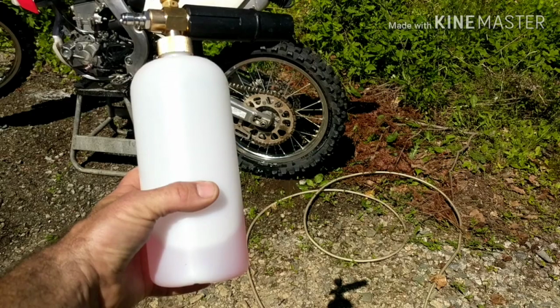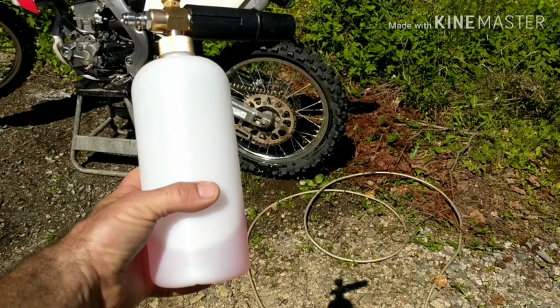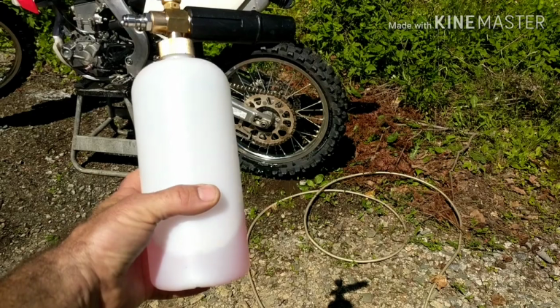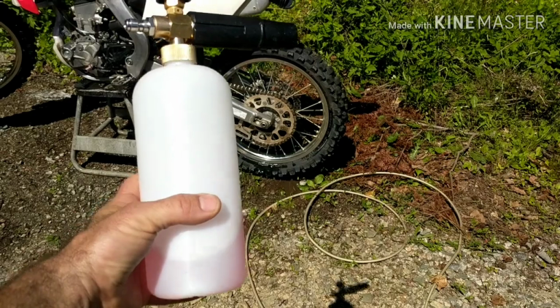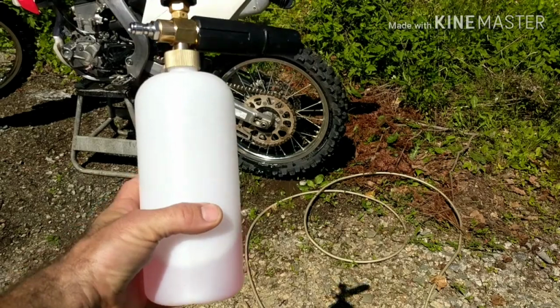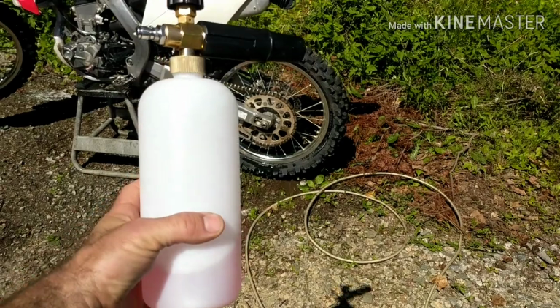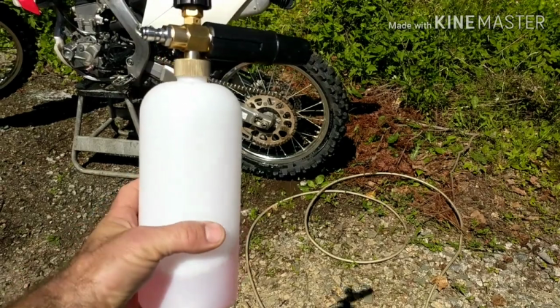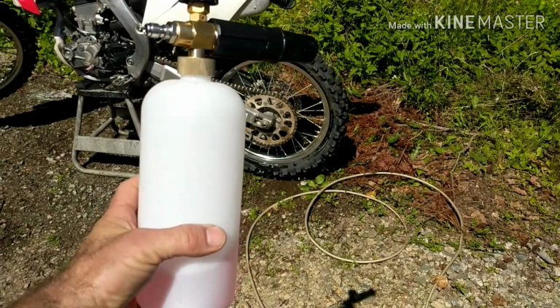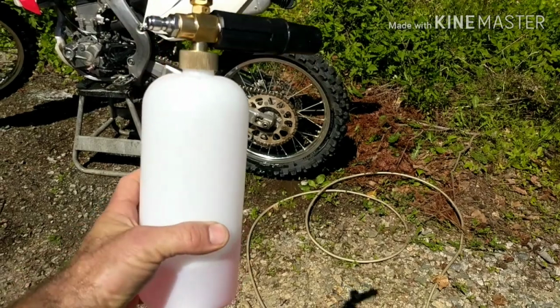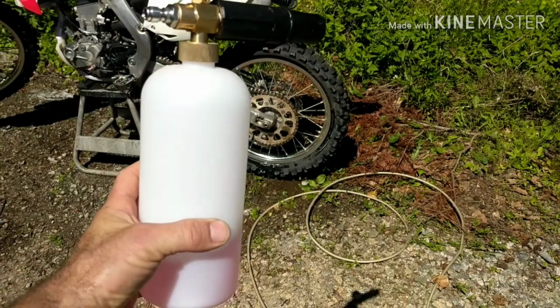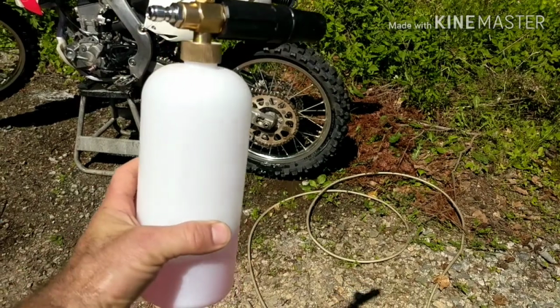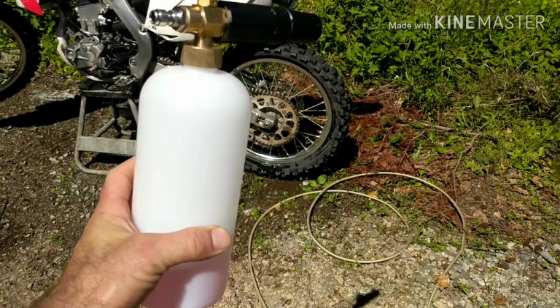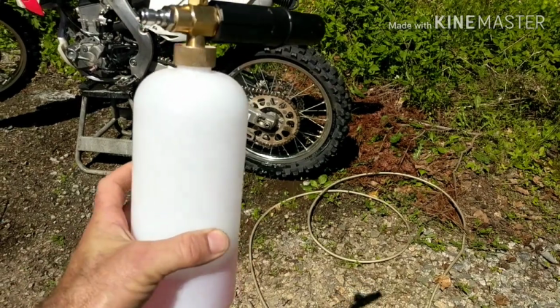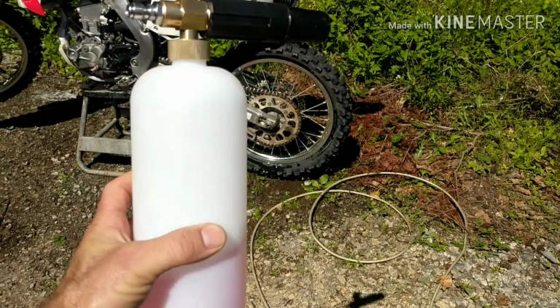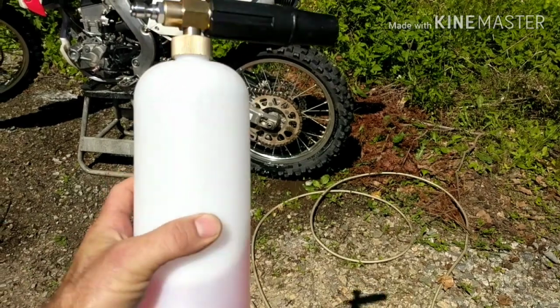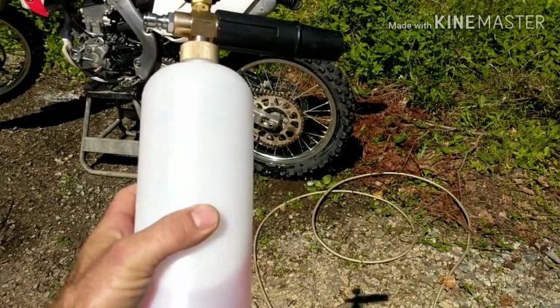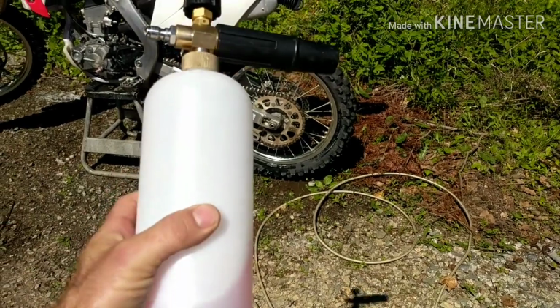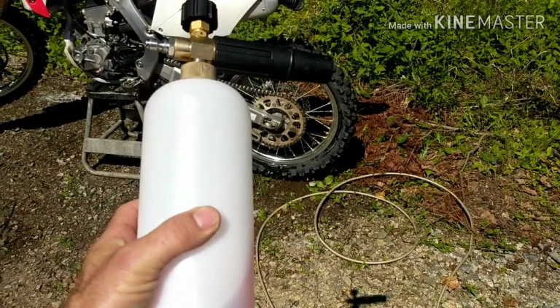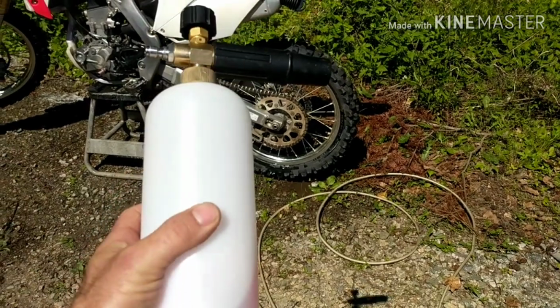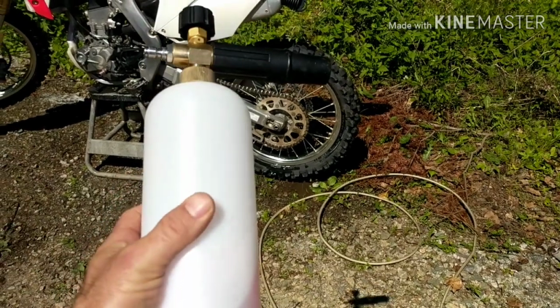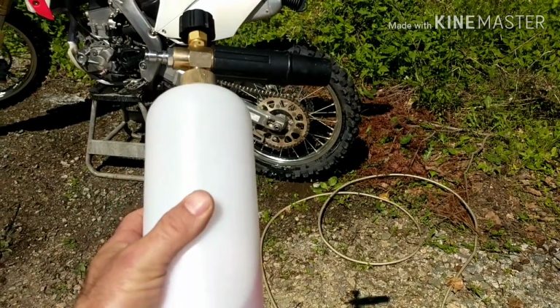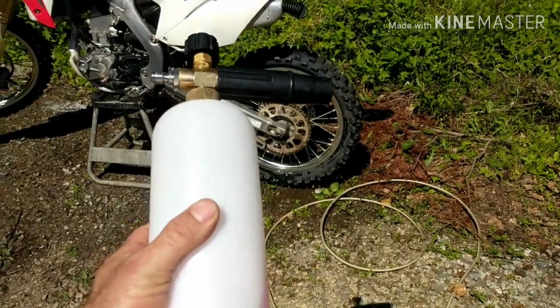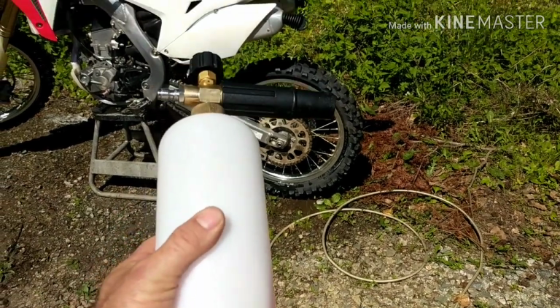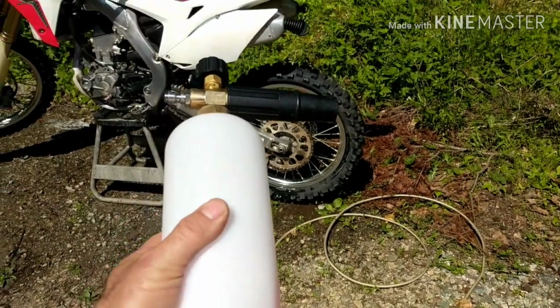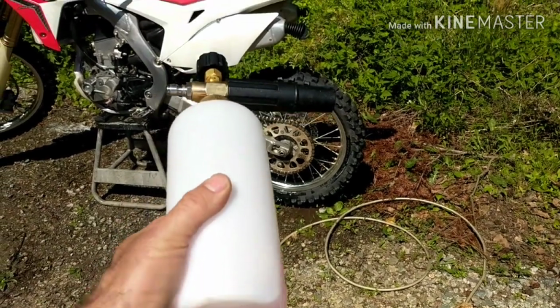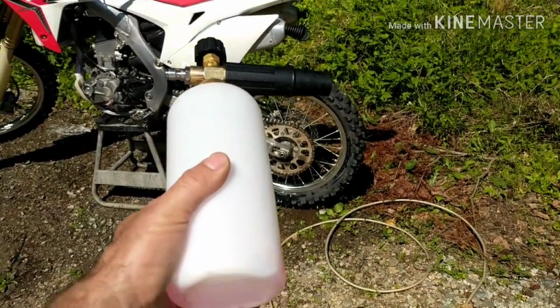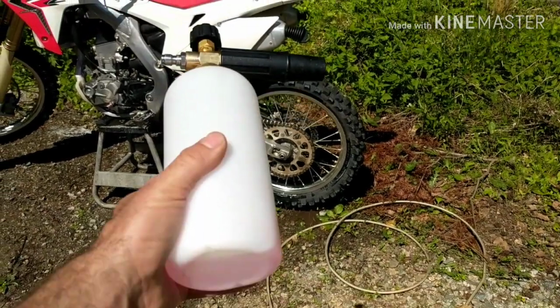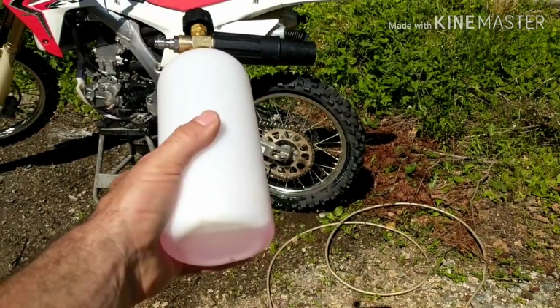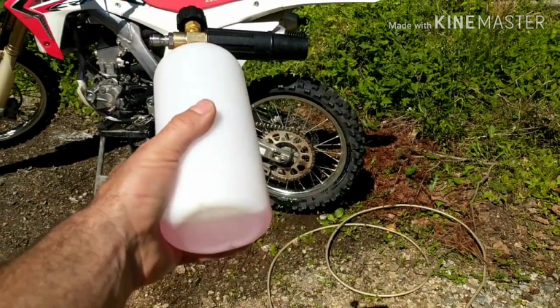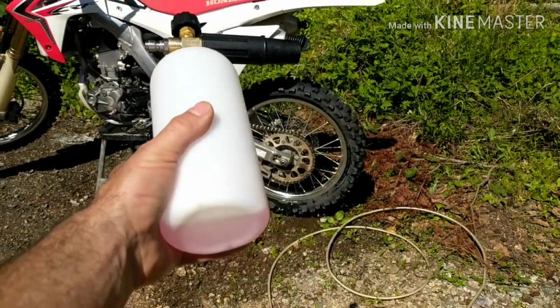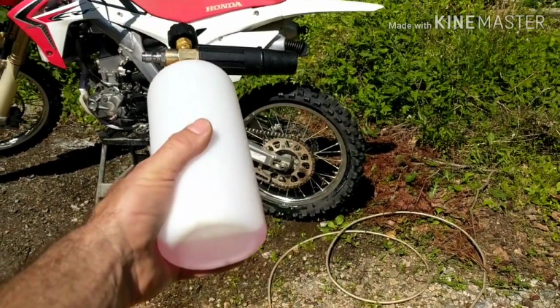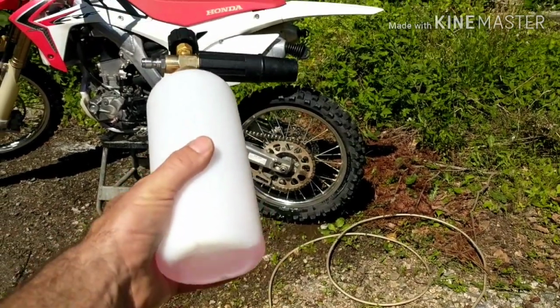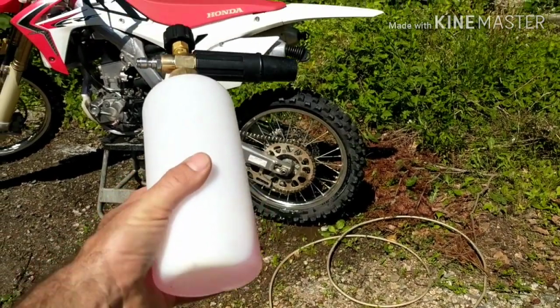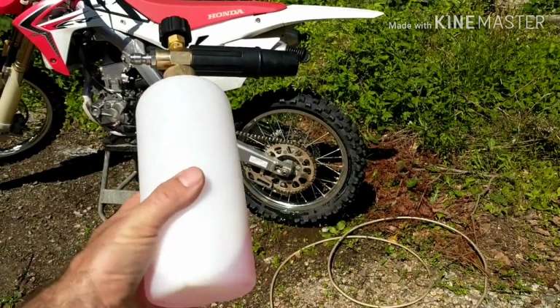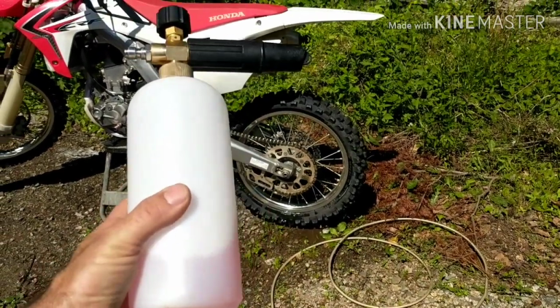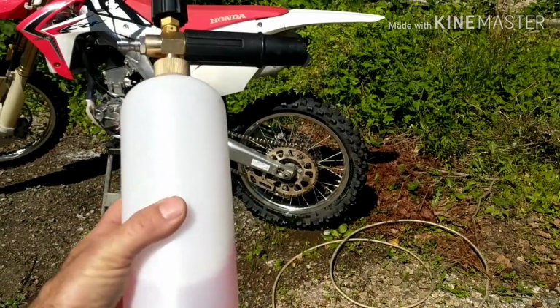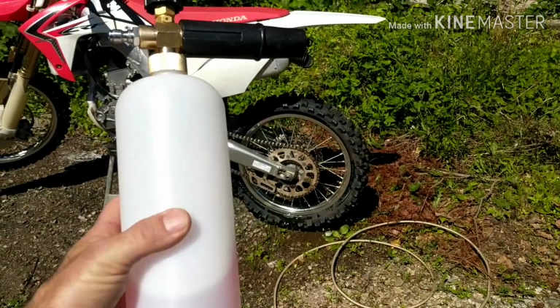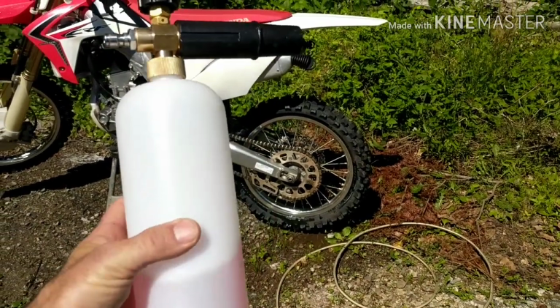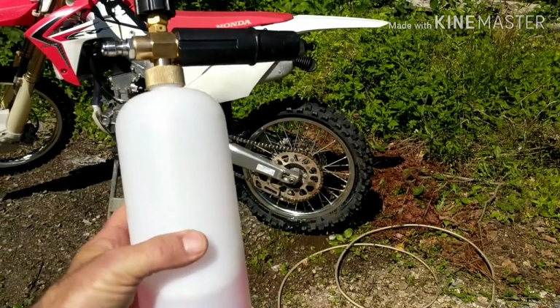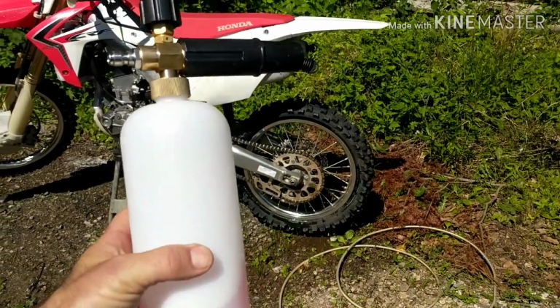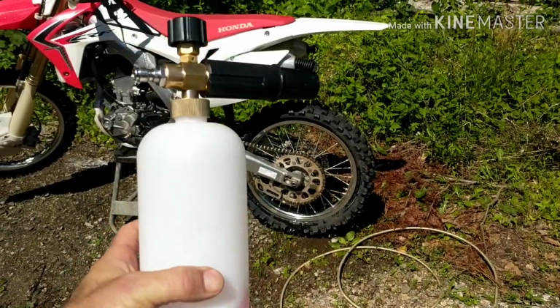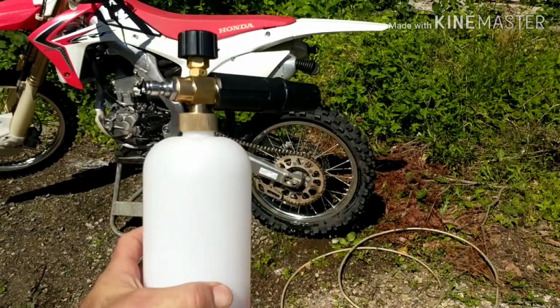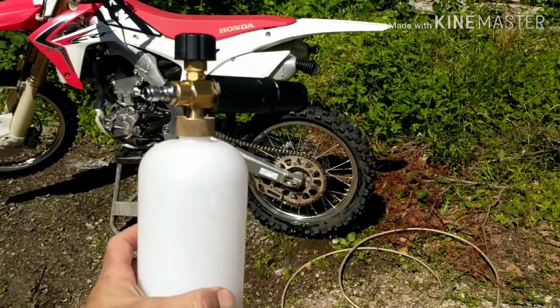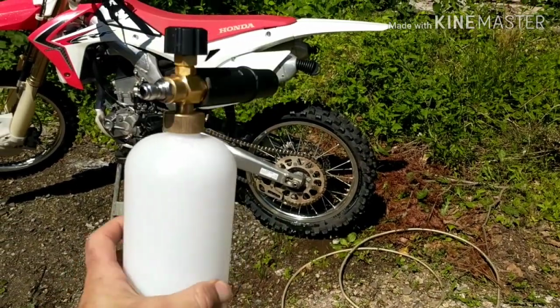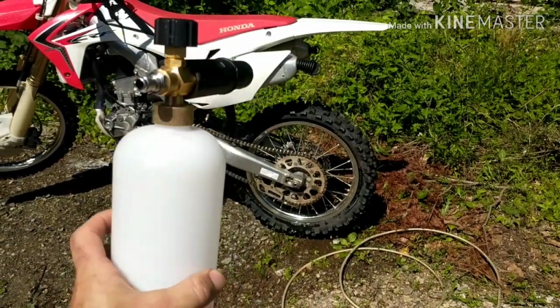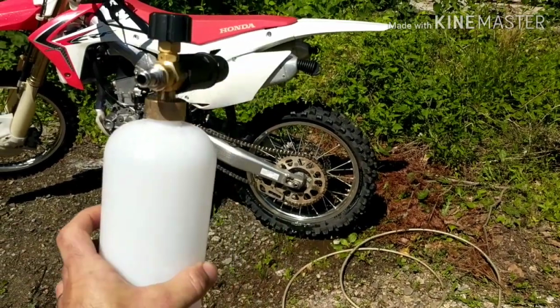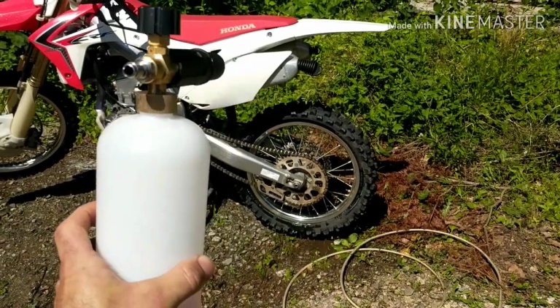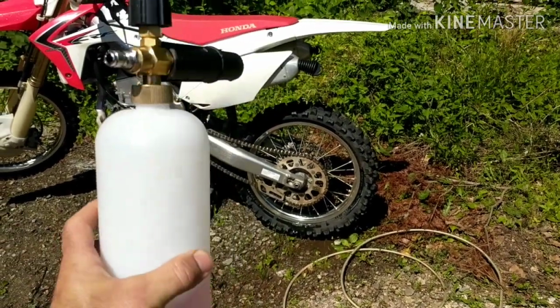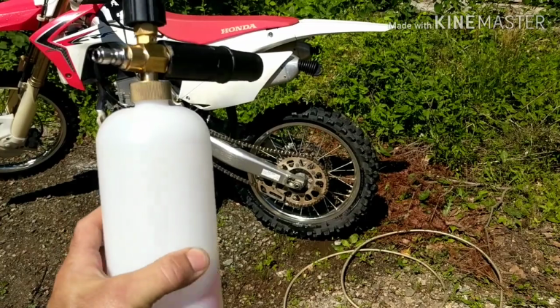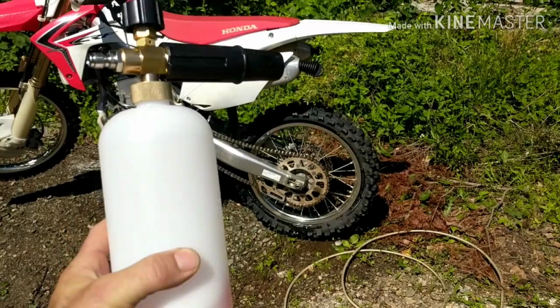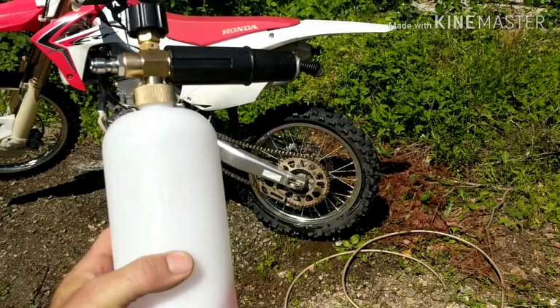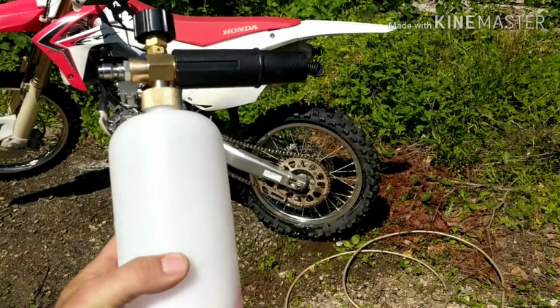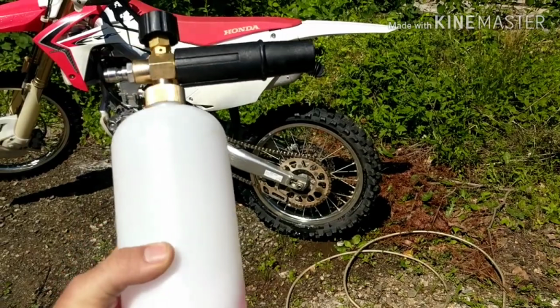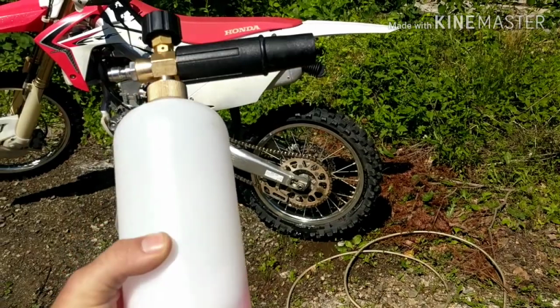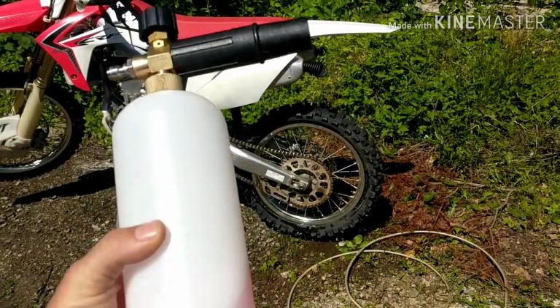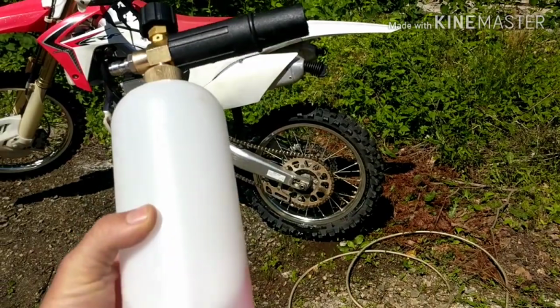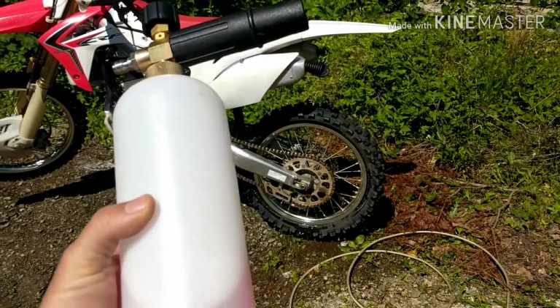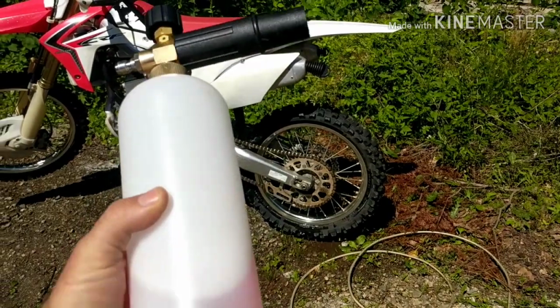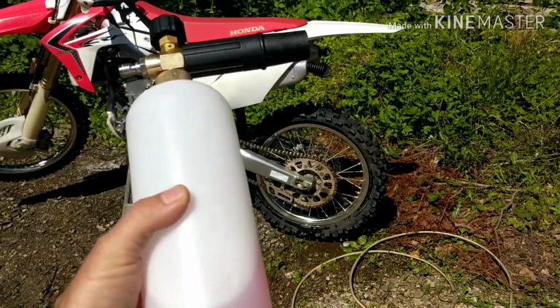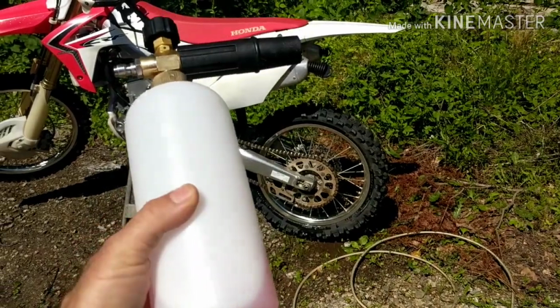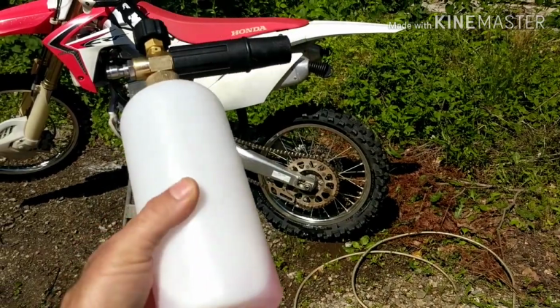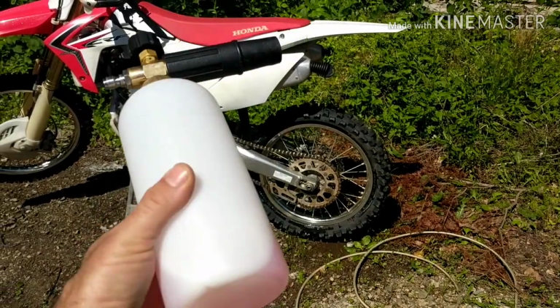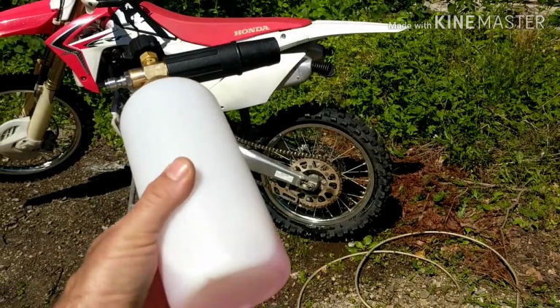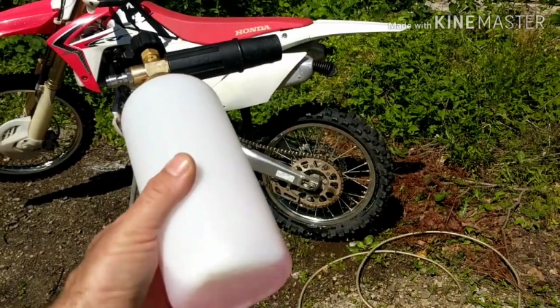Hey guys, it's TEPCO Psych Repair. Today we're gonna be going over why you want to stay away from these foam cannons. Trust me. Stay tuned.